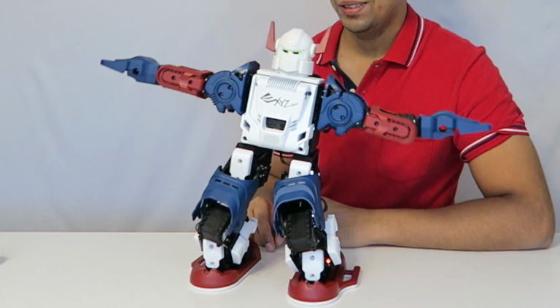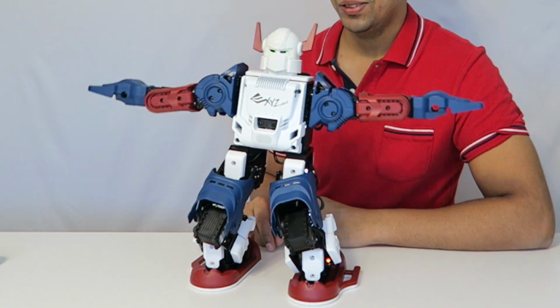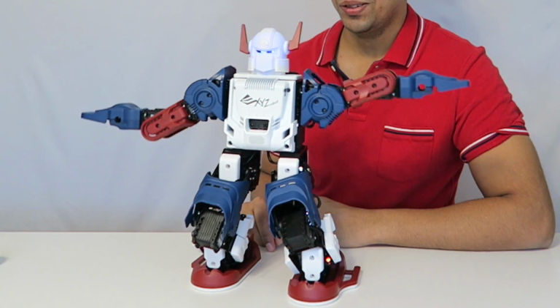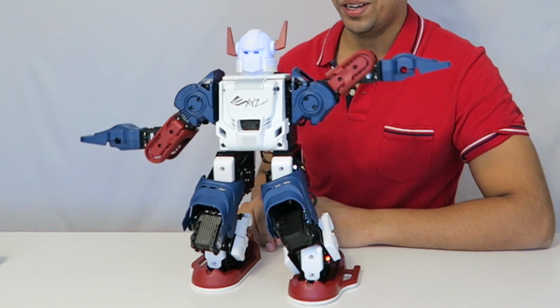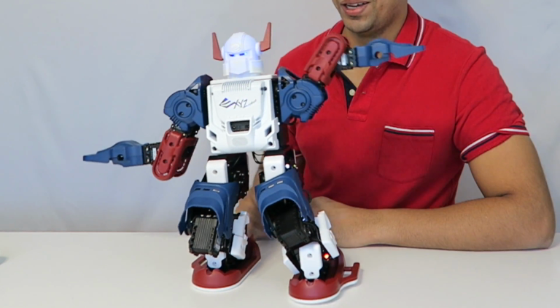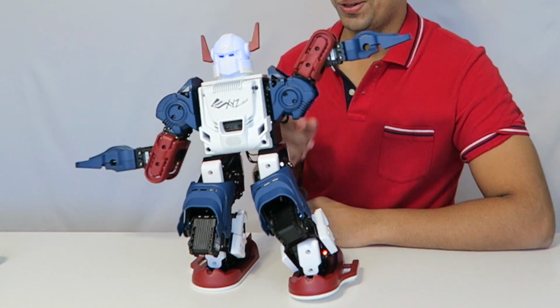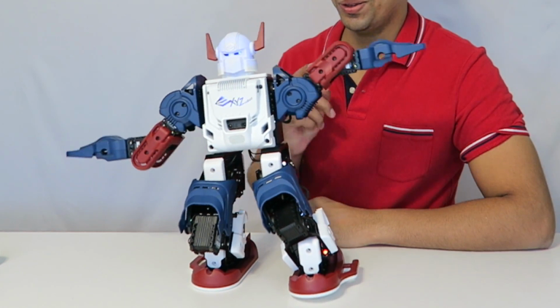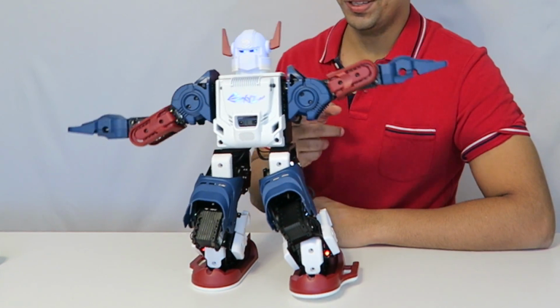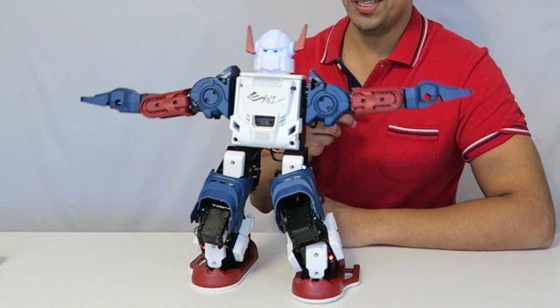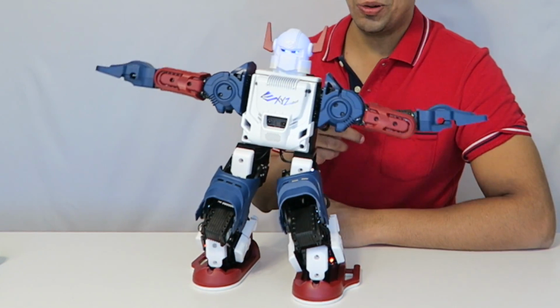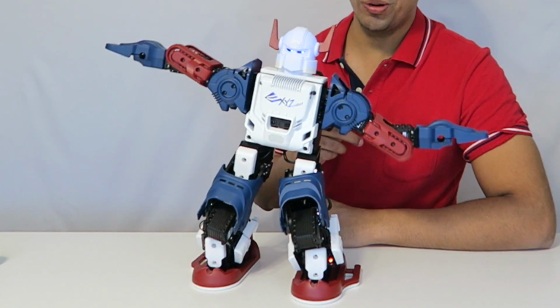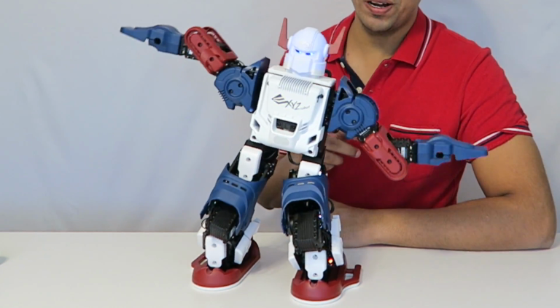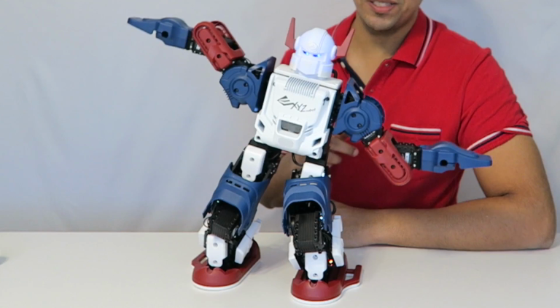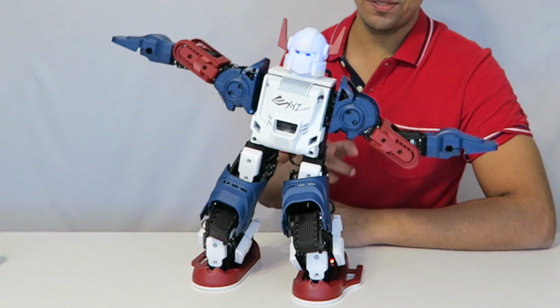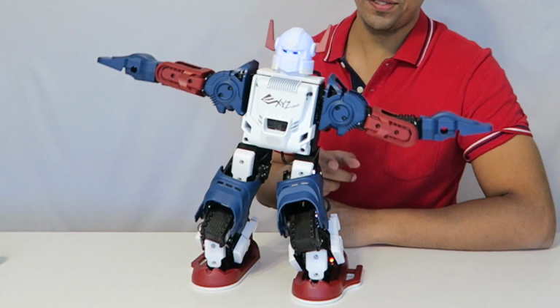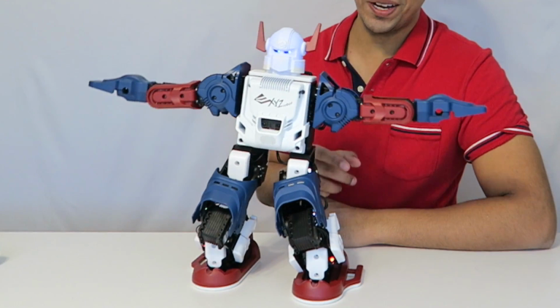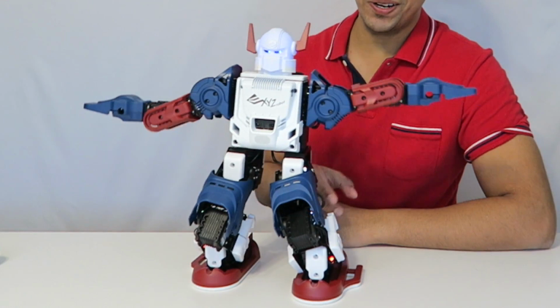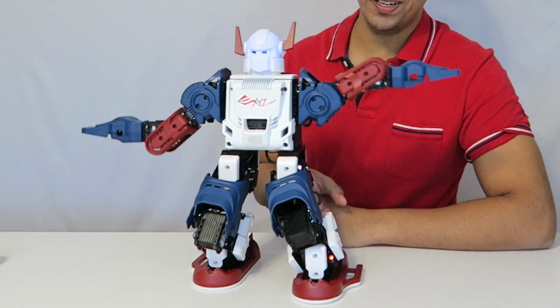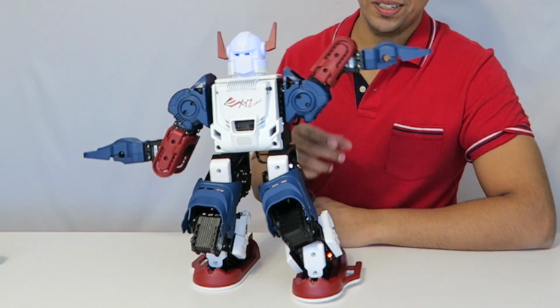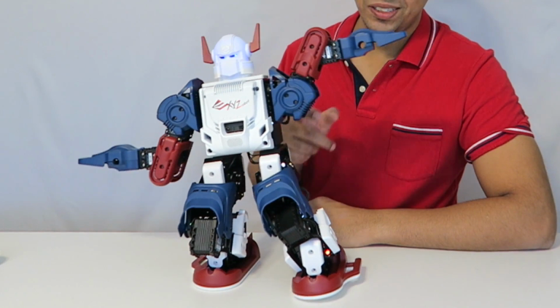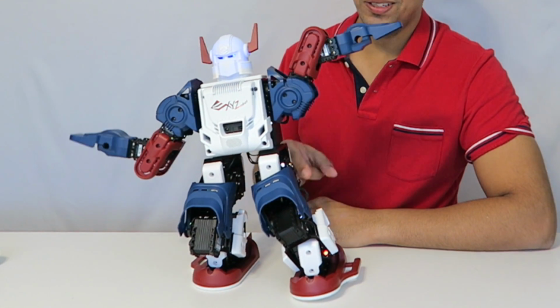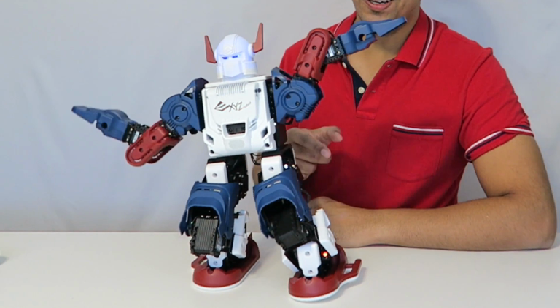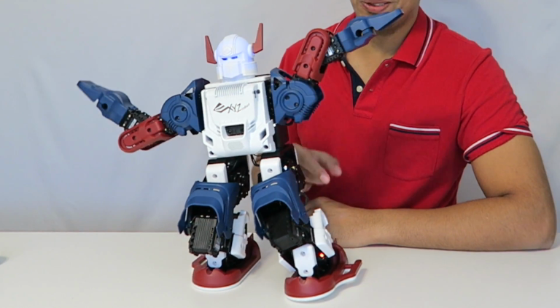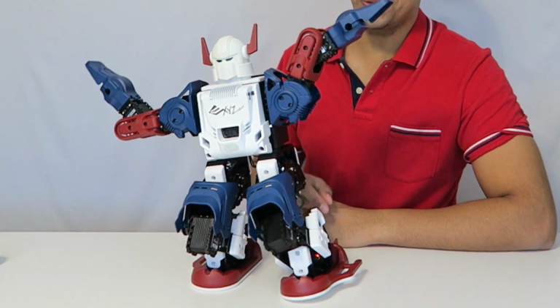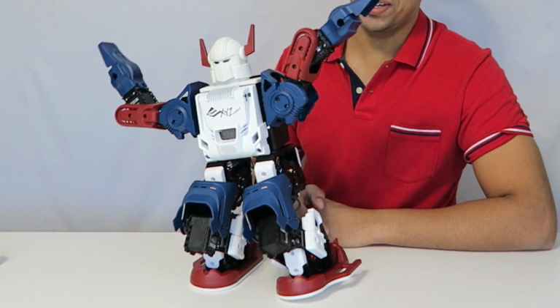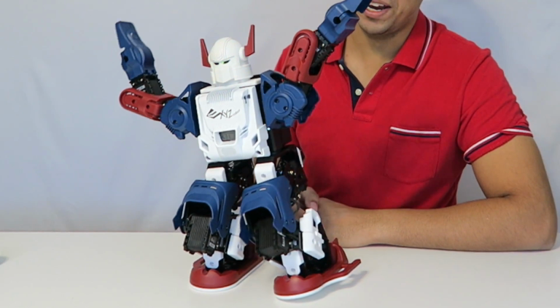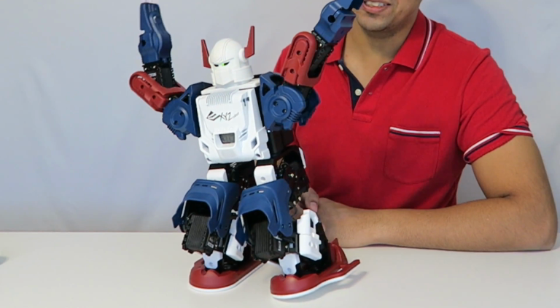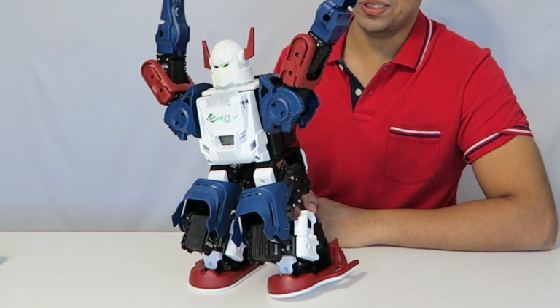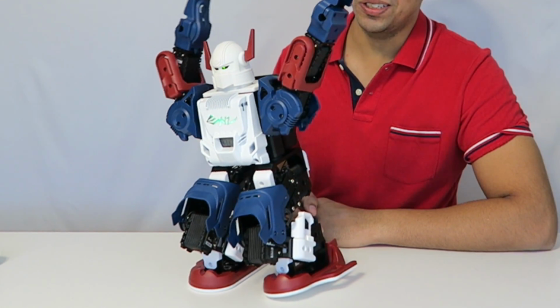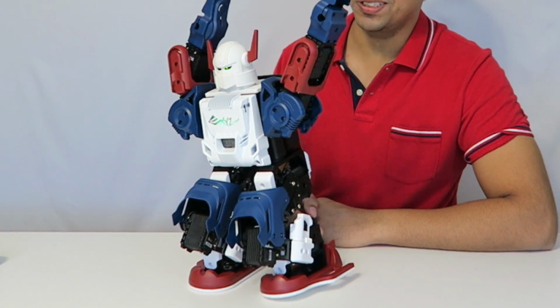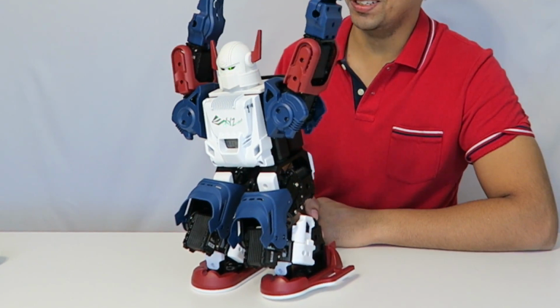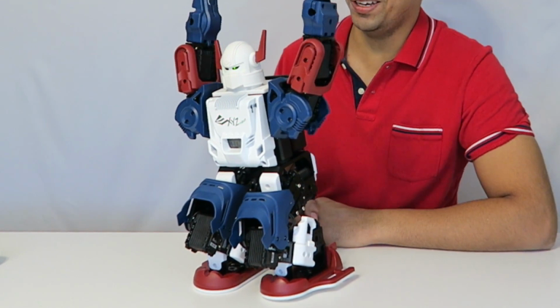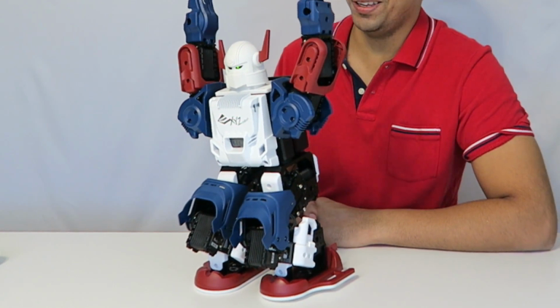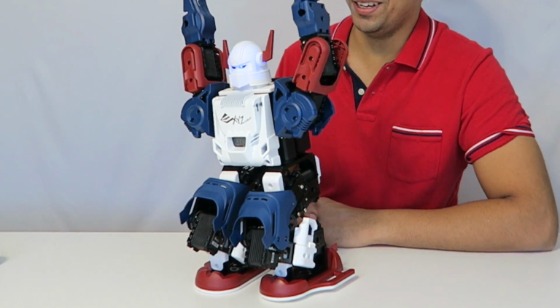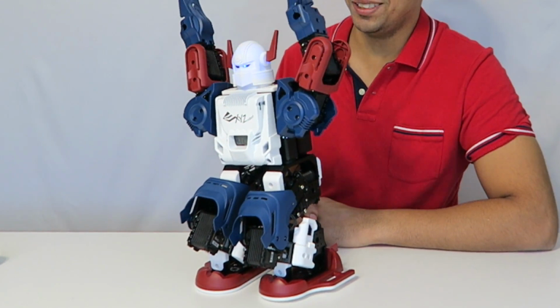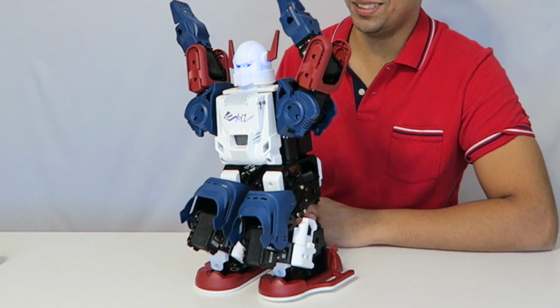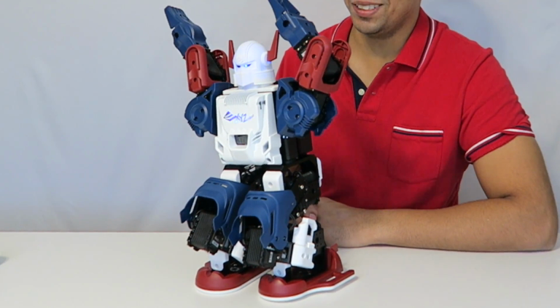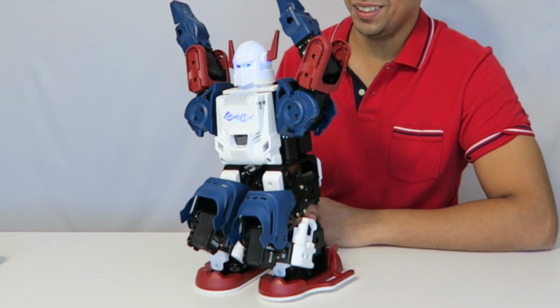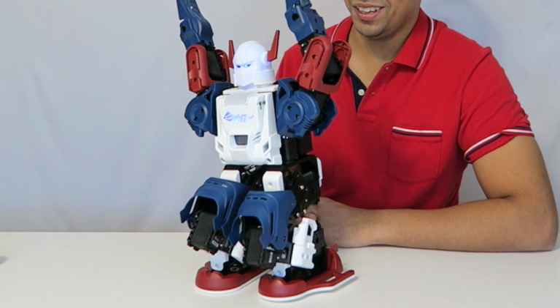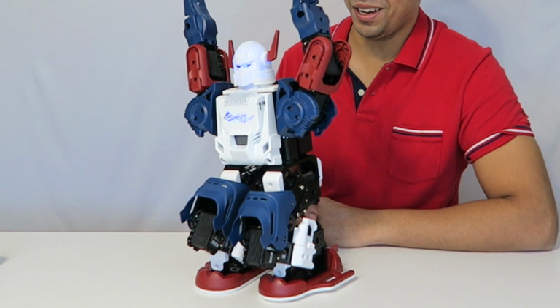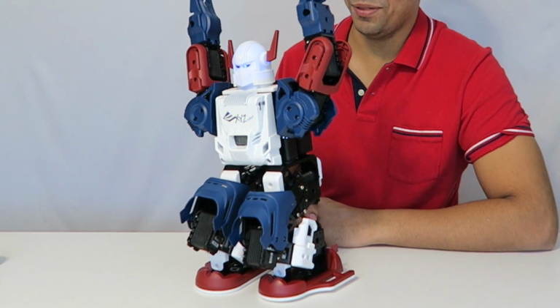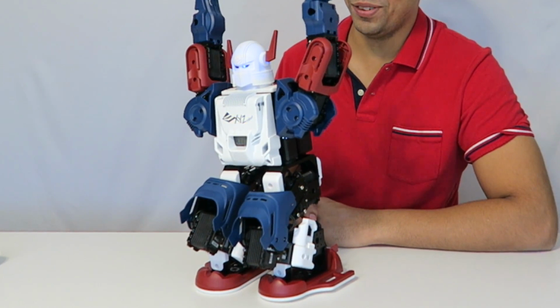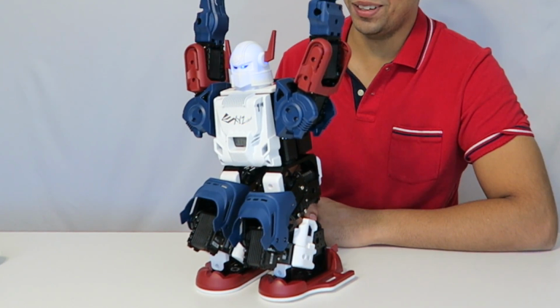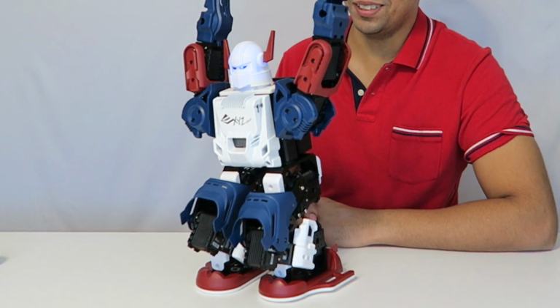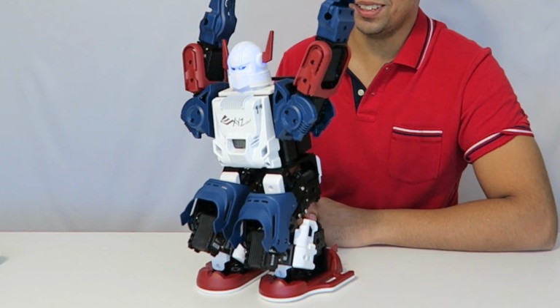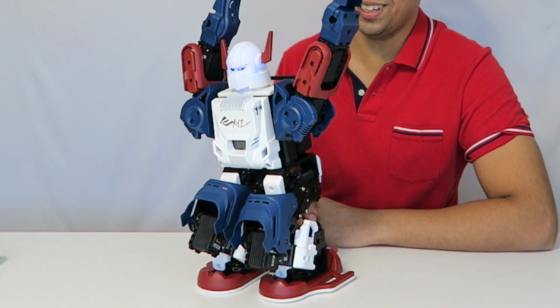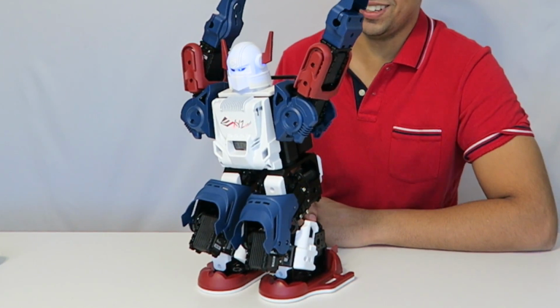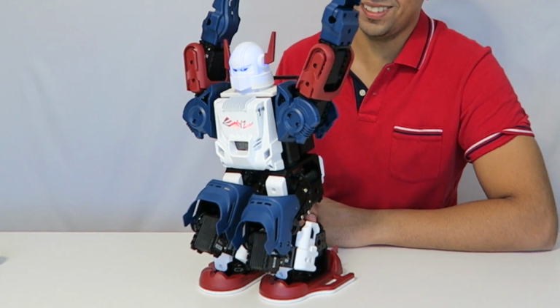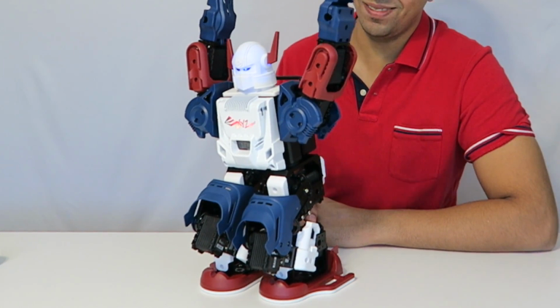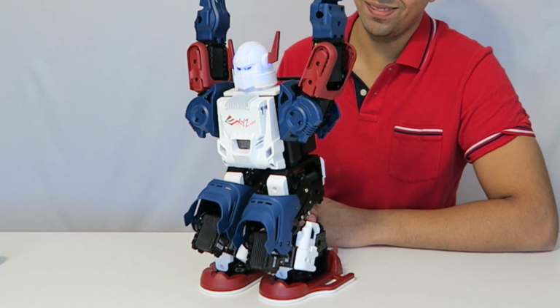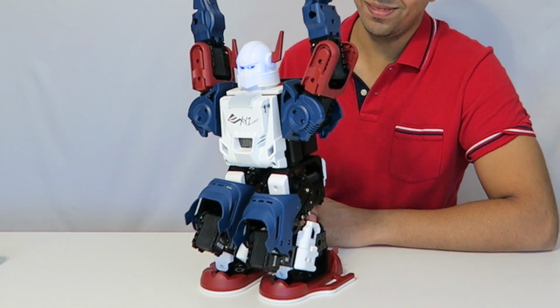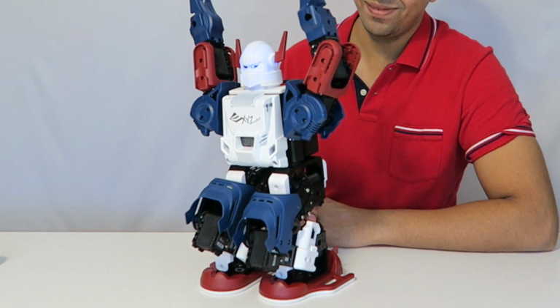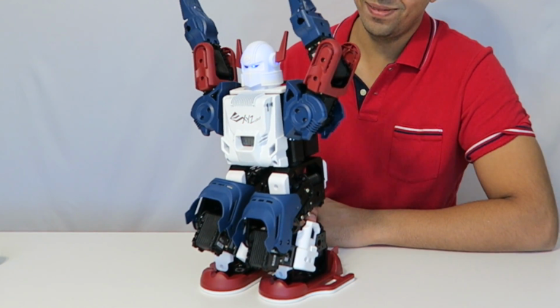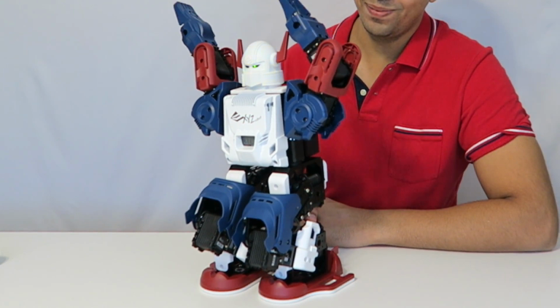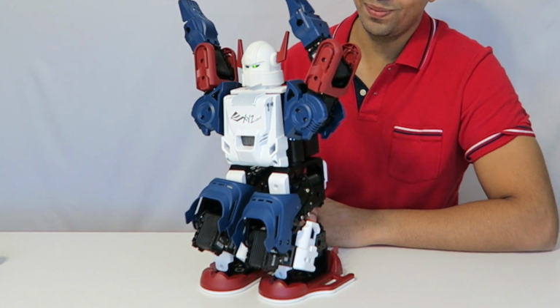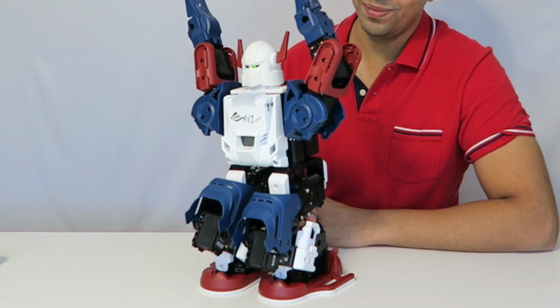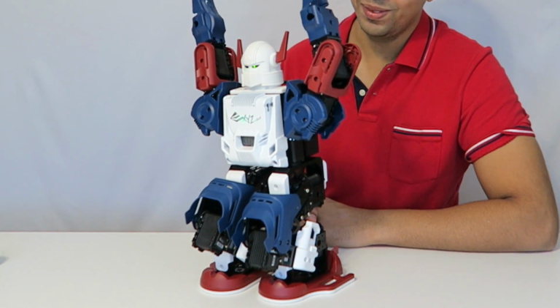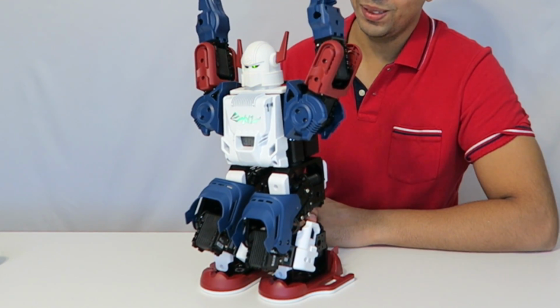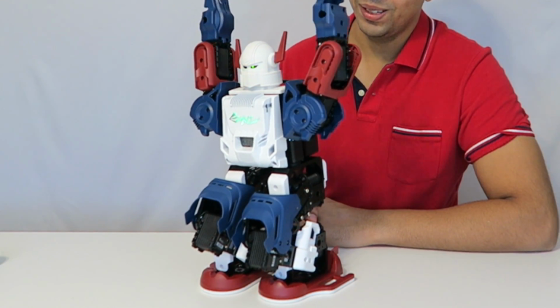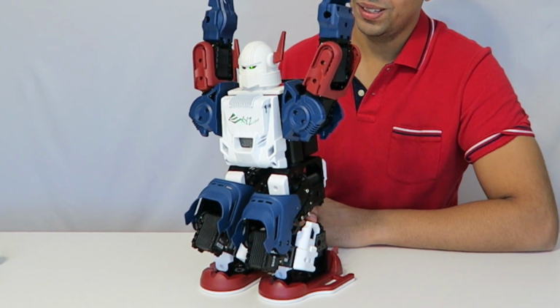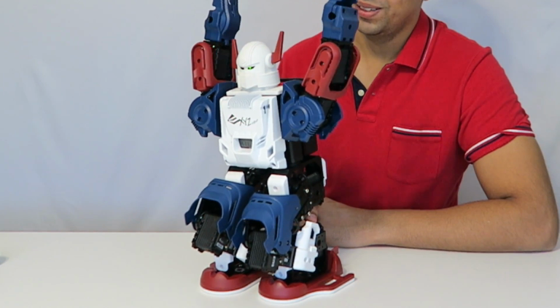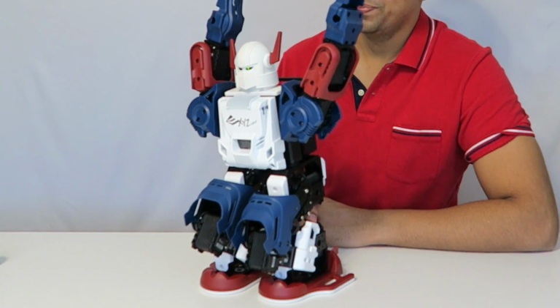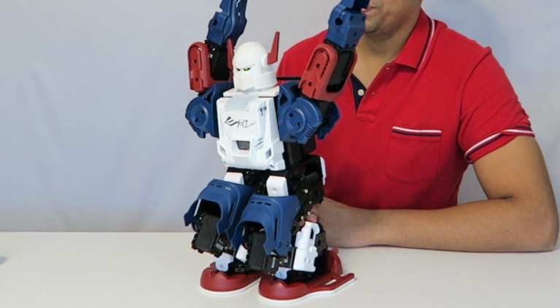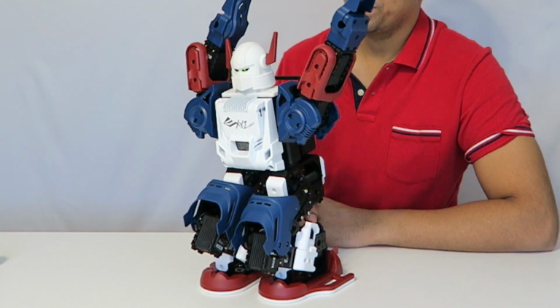So not only is this robot a fighter, he's also a dancer — that's kind of fun to see.